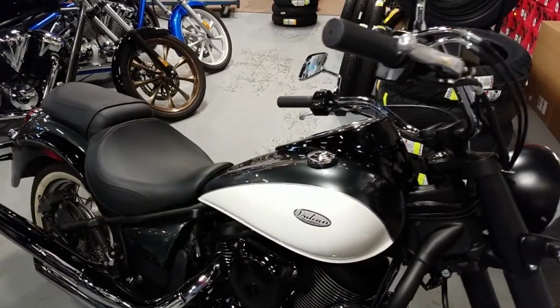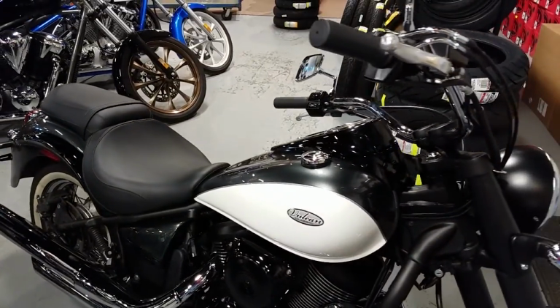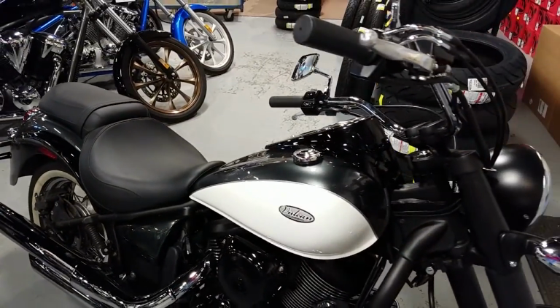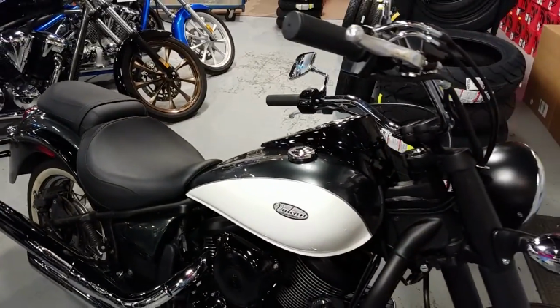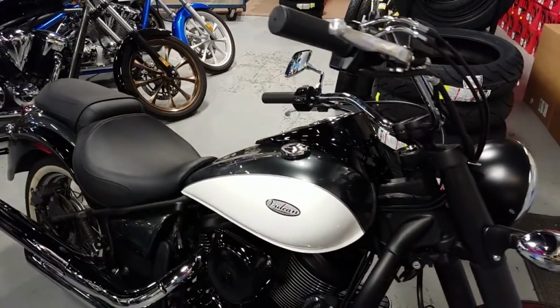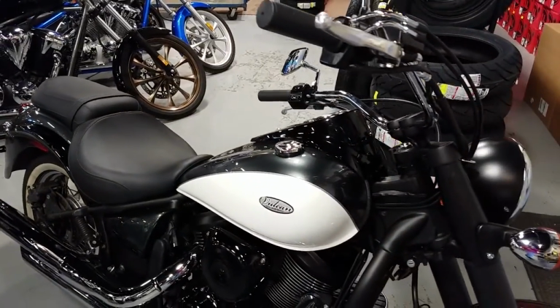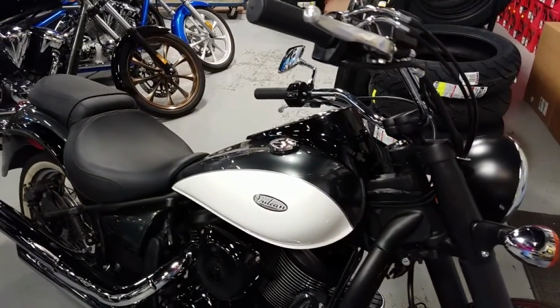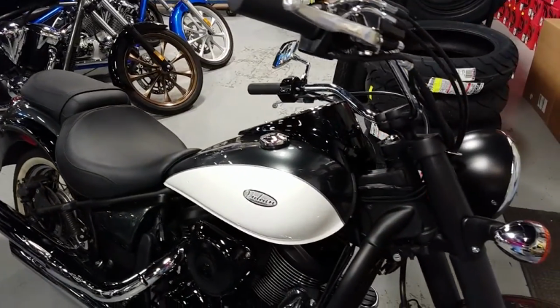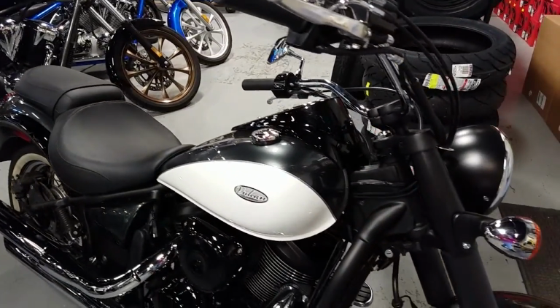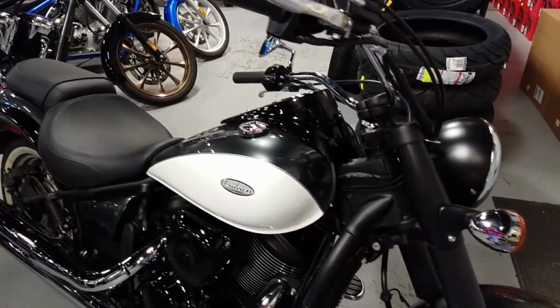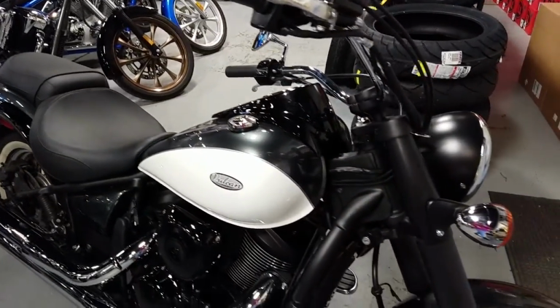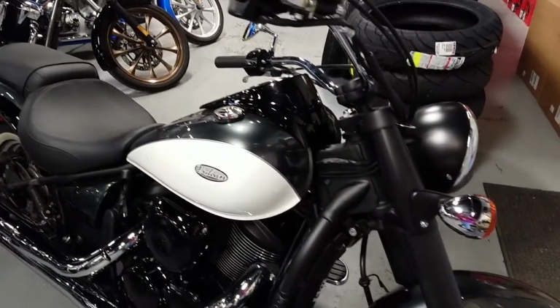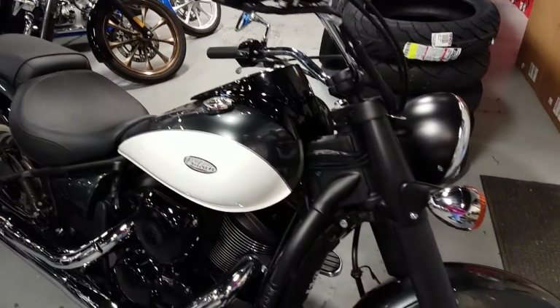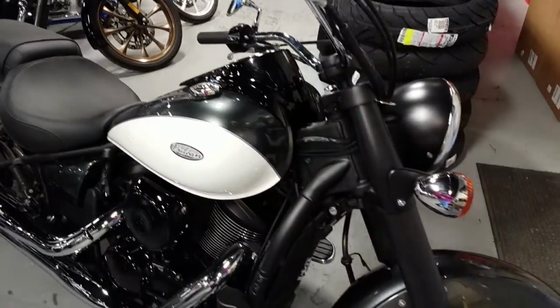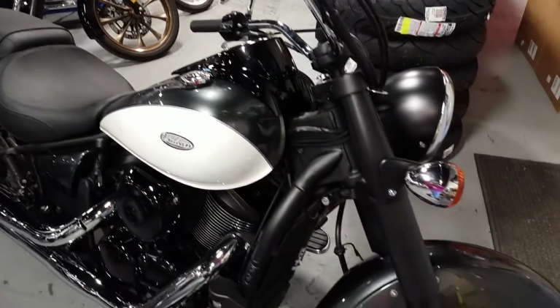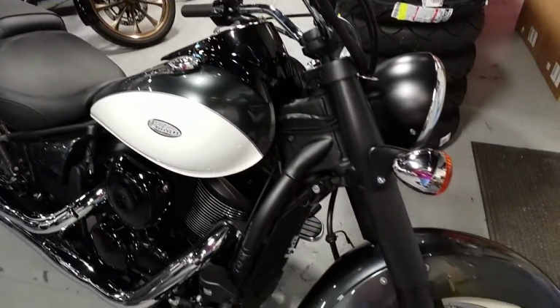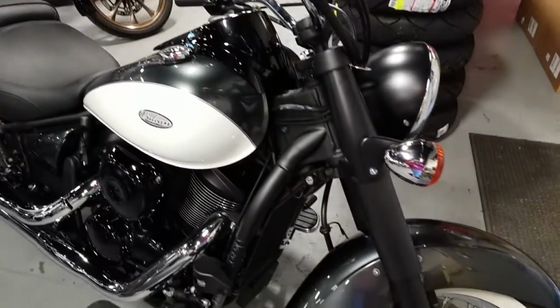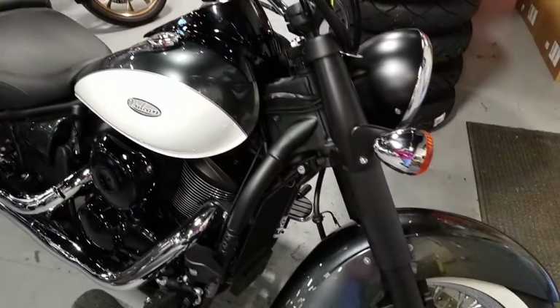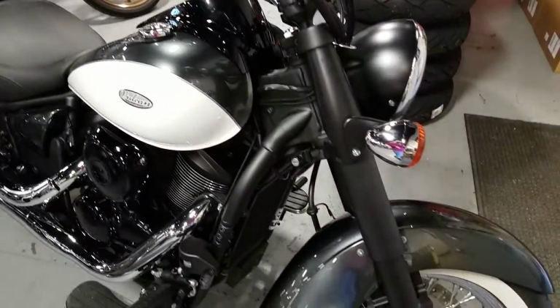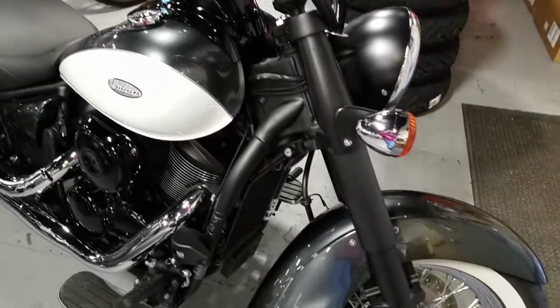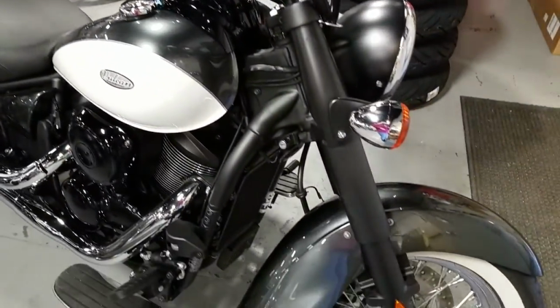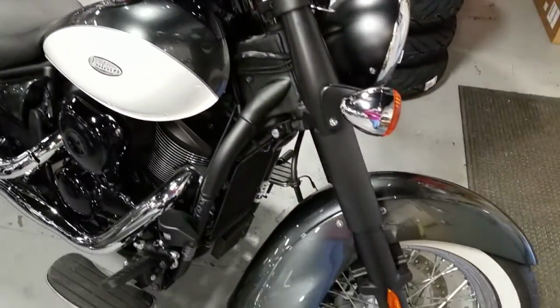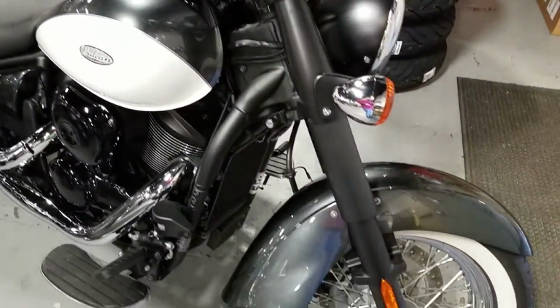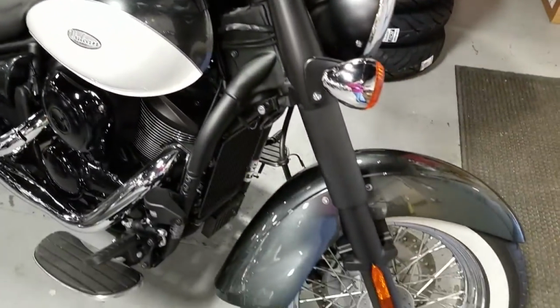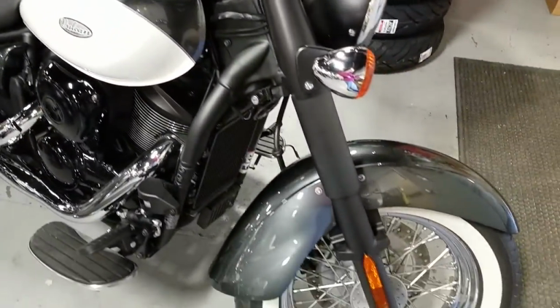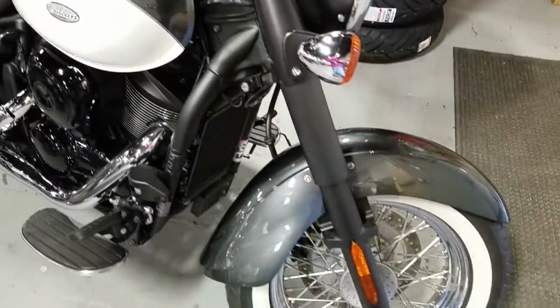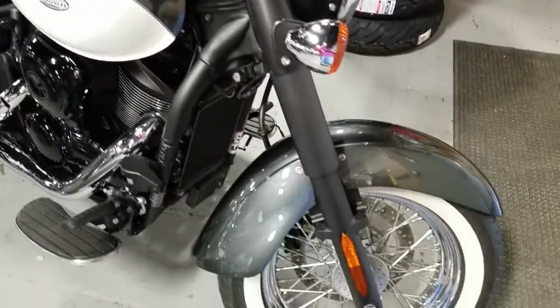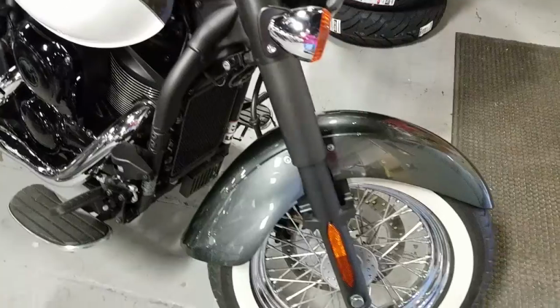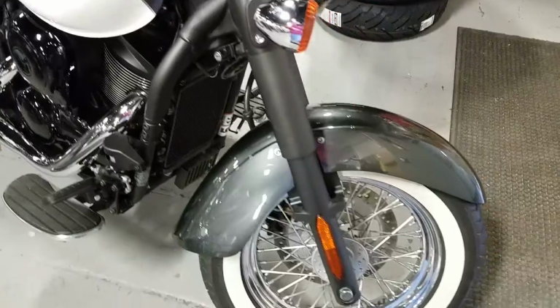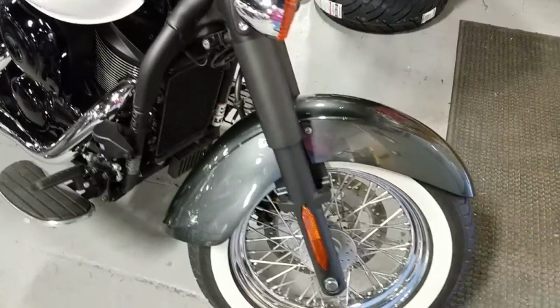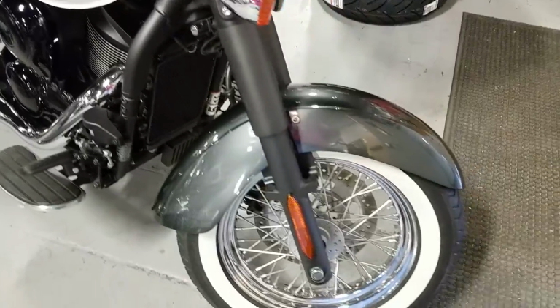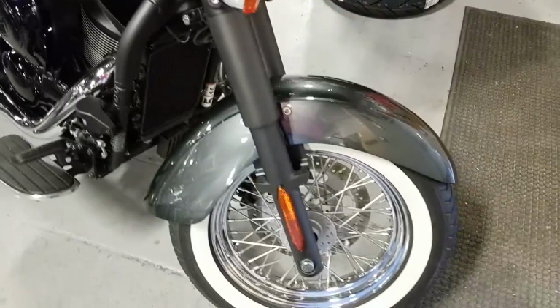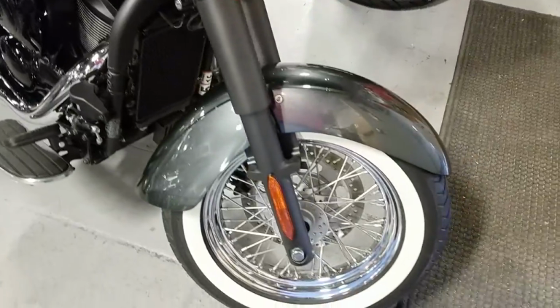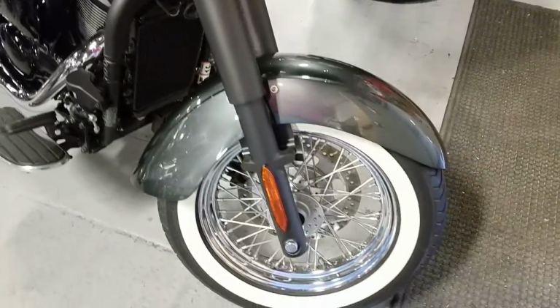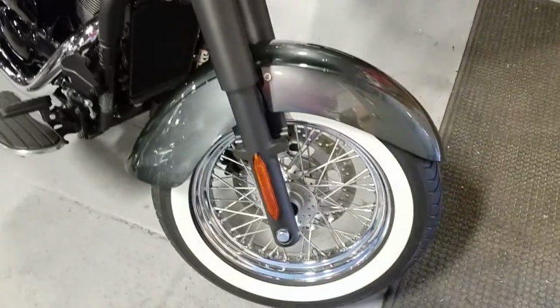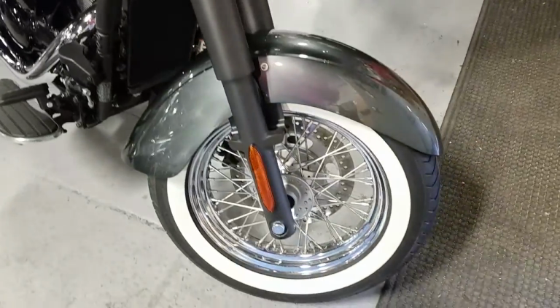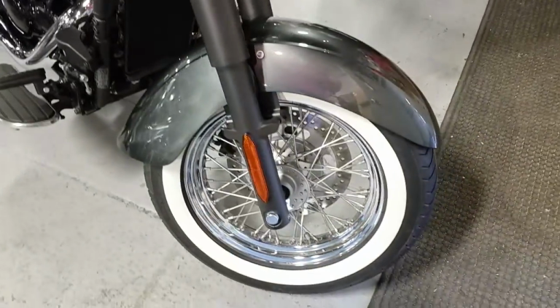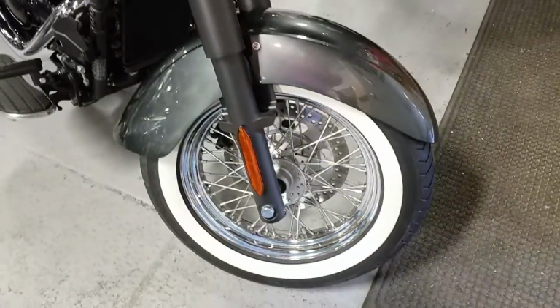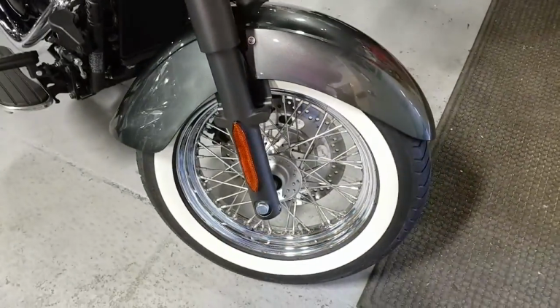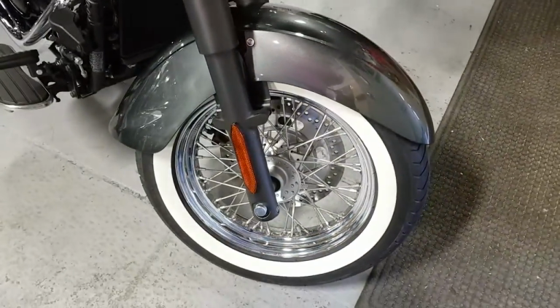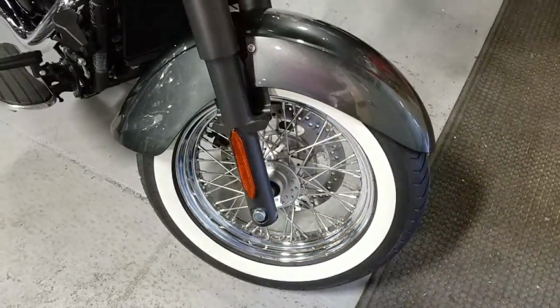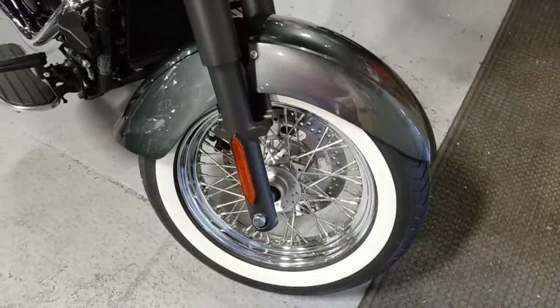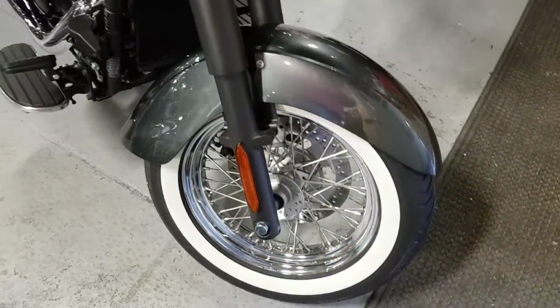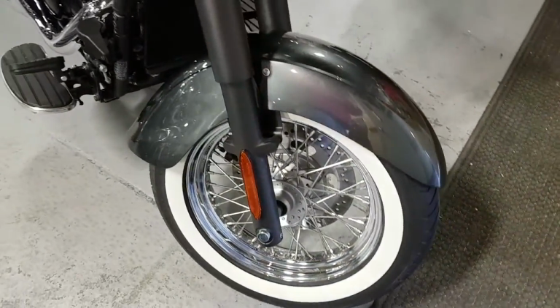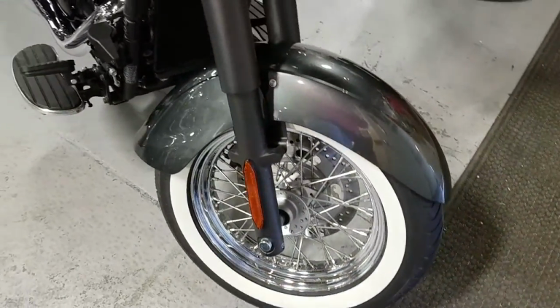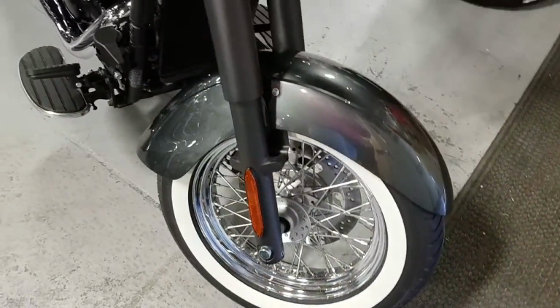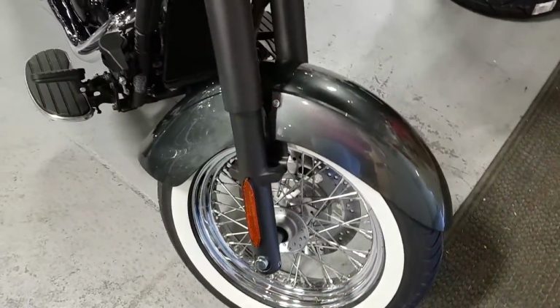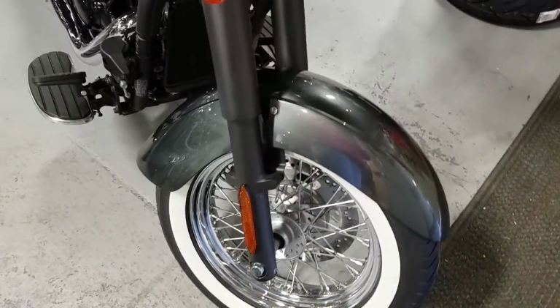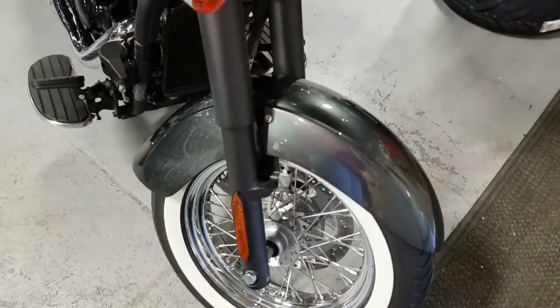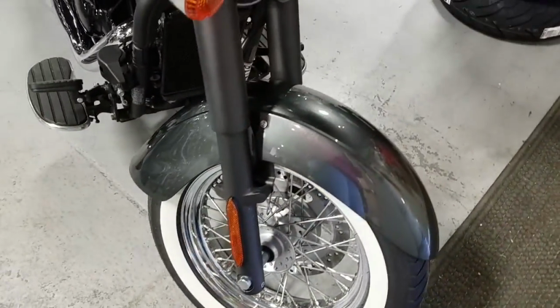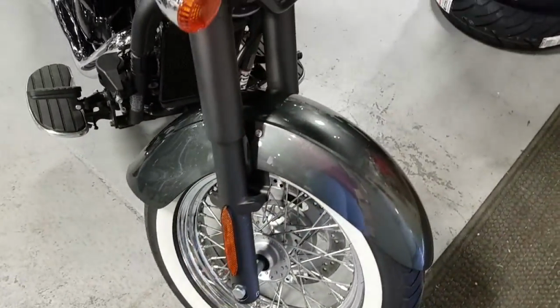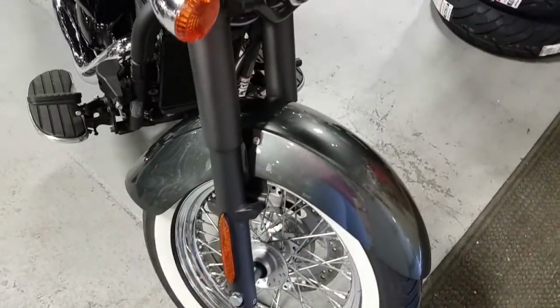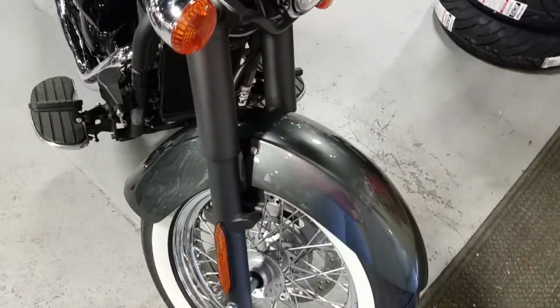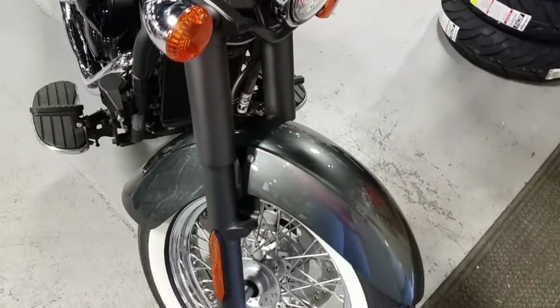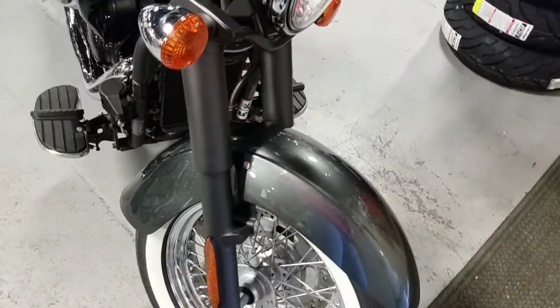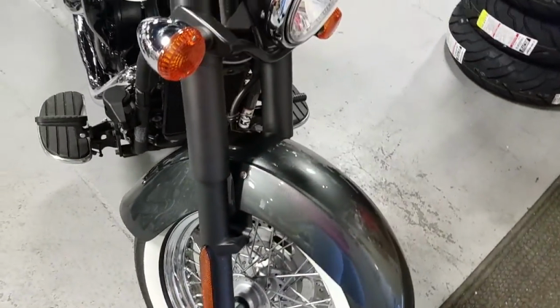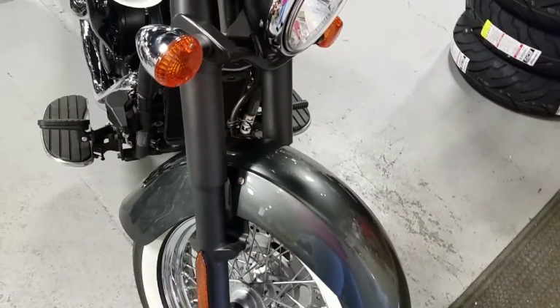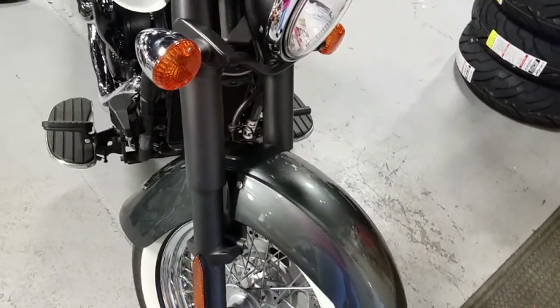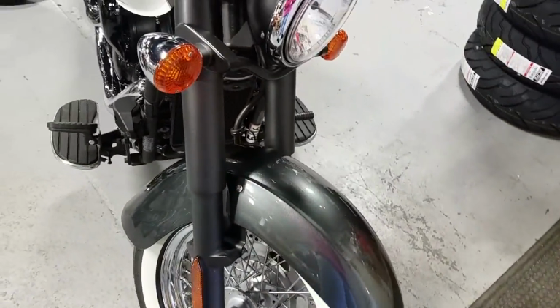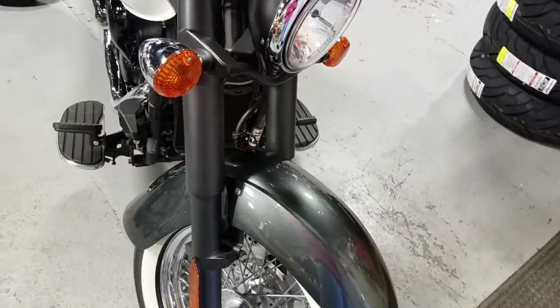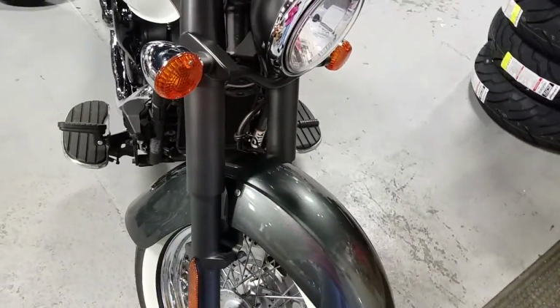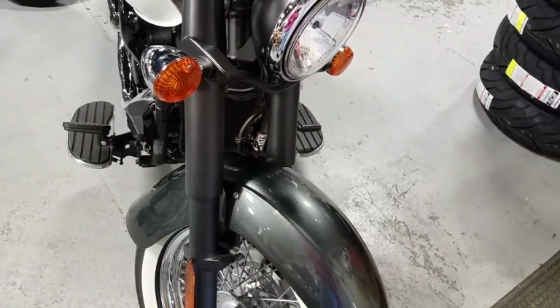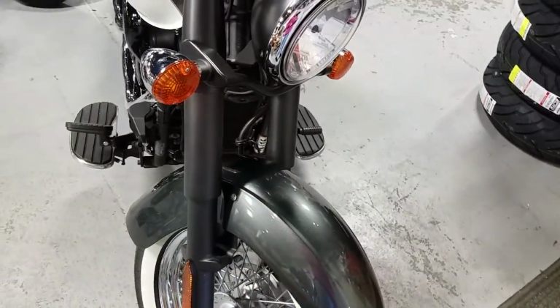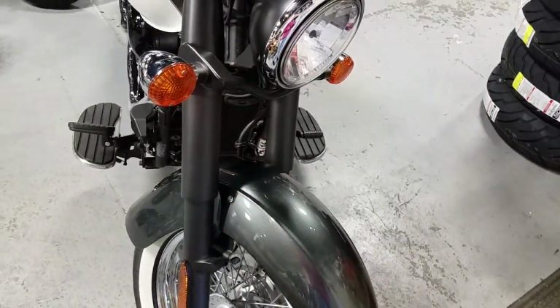This baby will give a Harley a run for its money. Driven by the 903cc 4-stroke liquid-cooled V-Twin, this girl gets up.